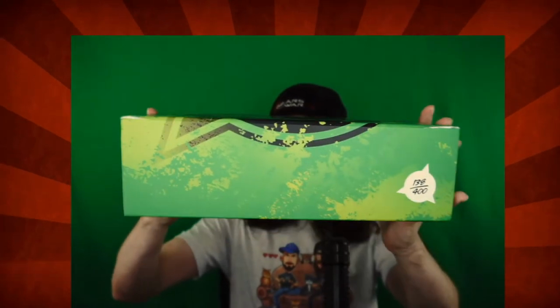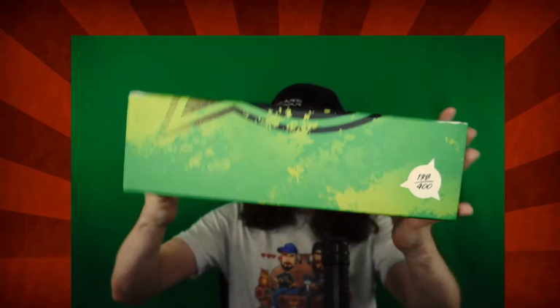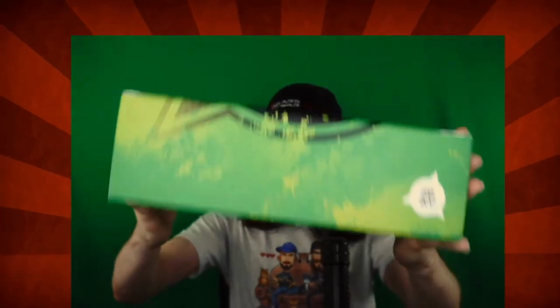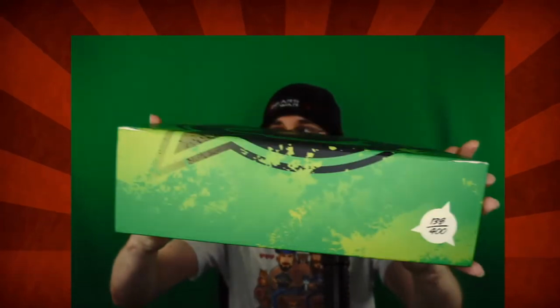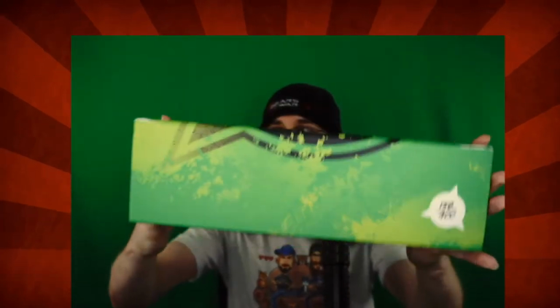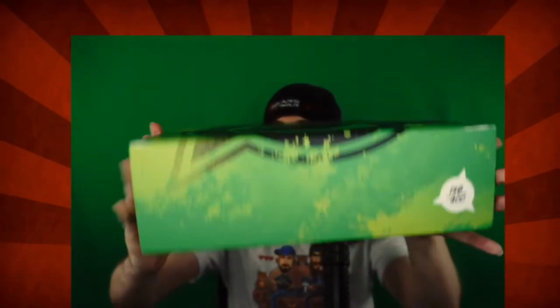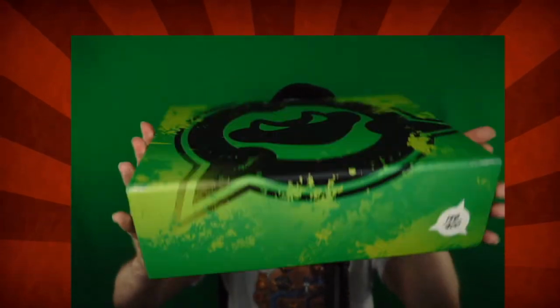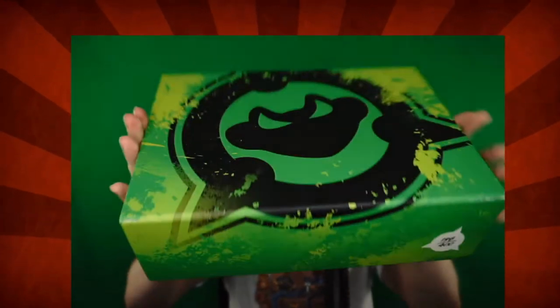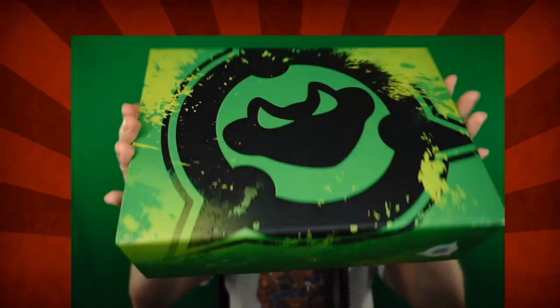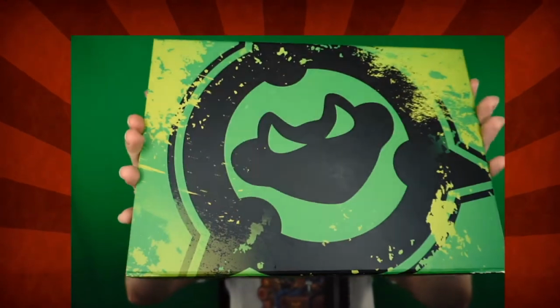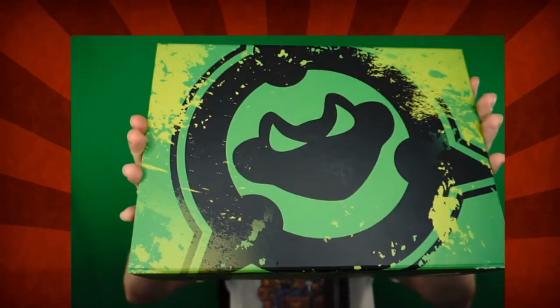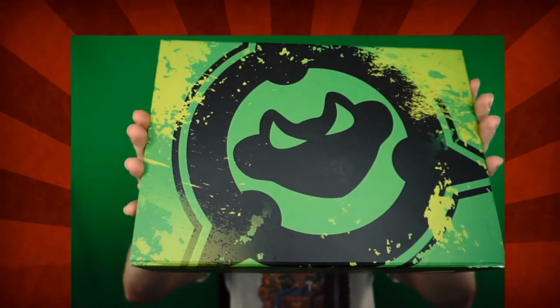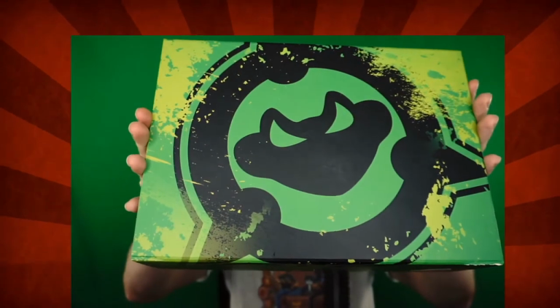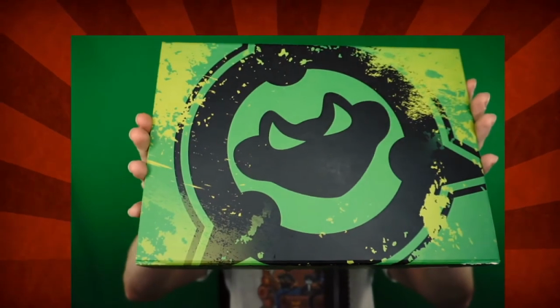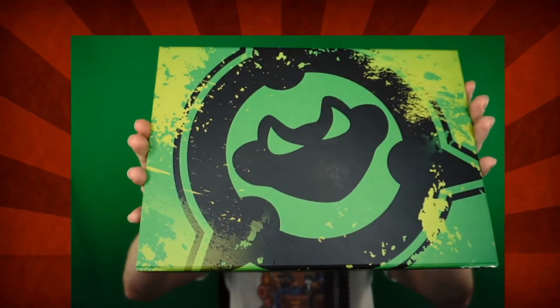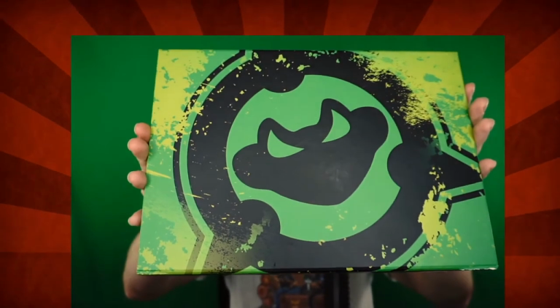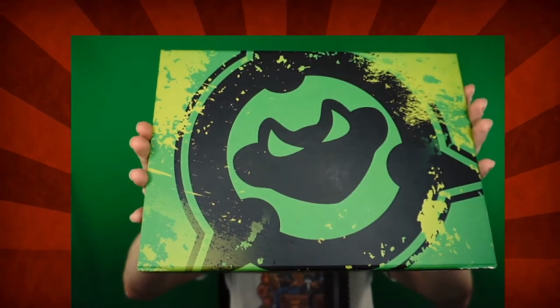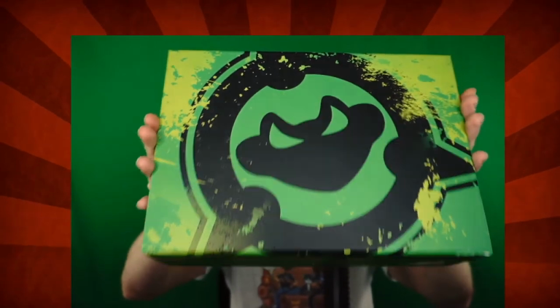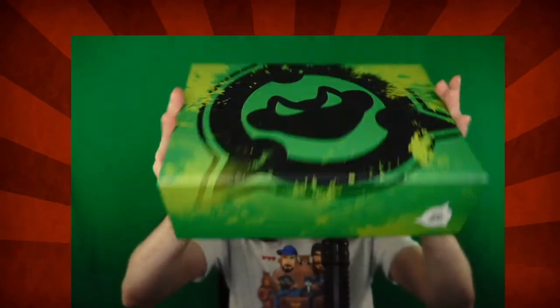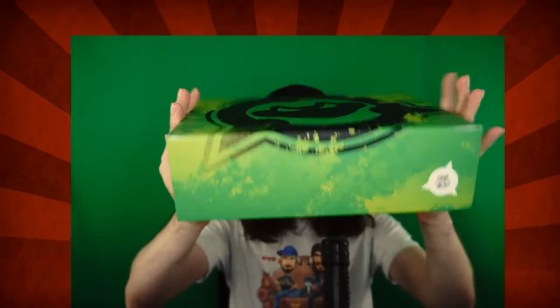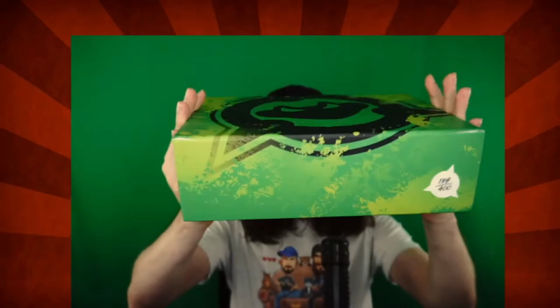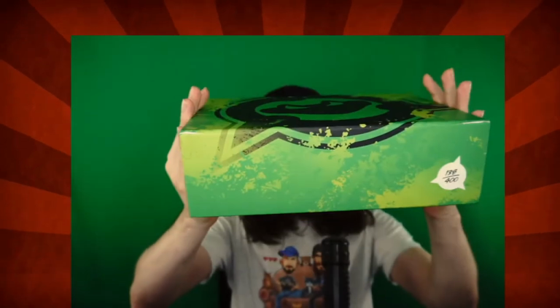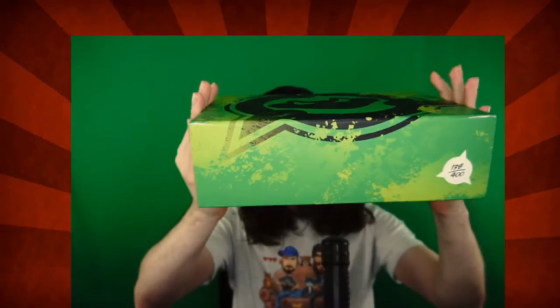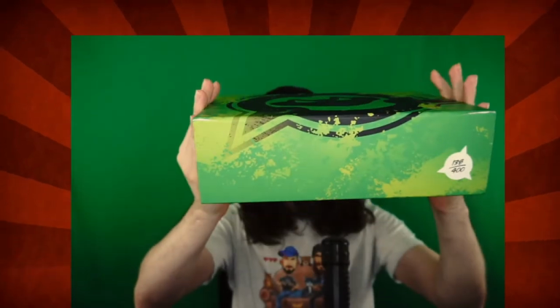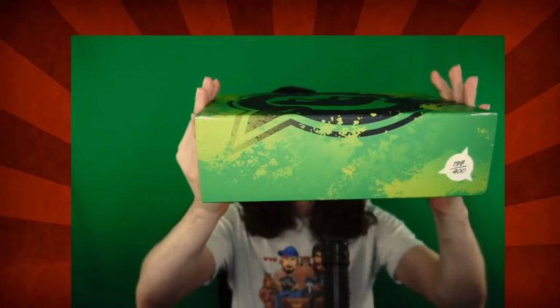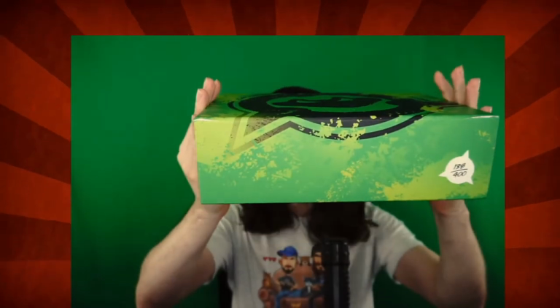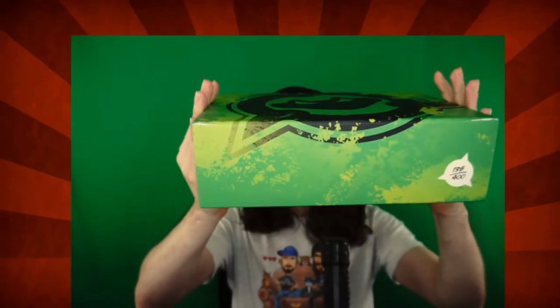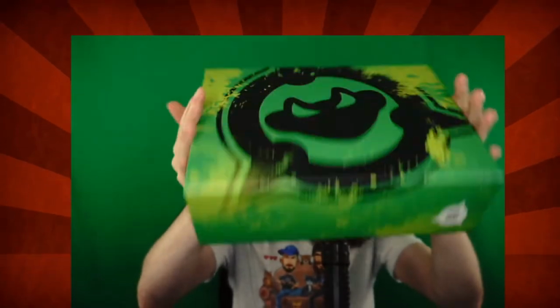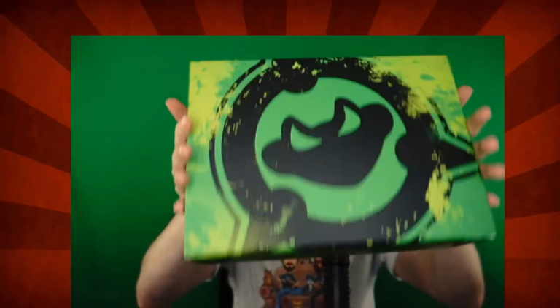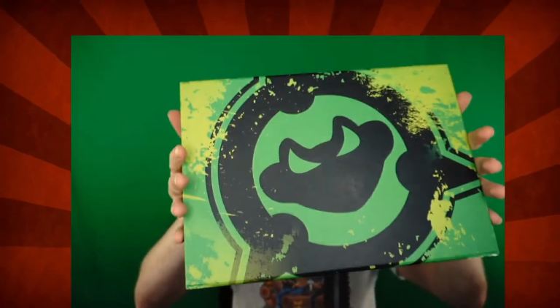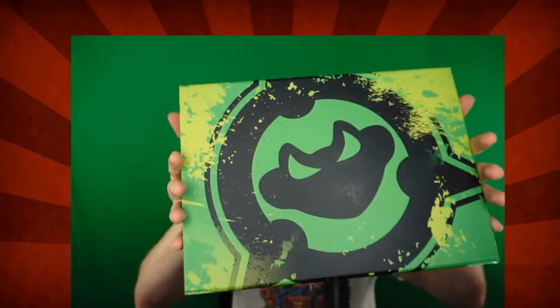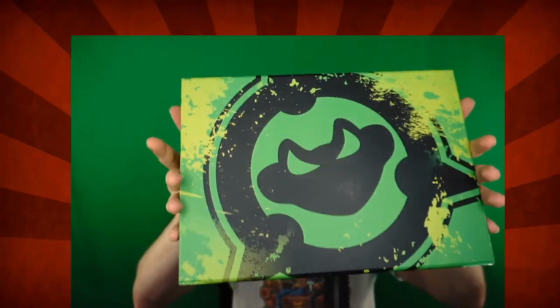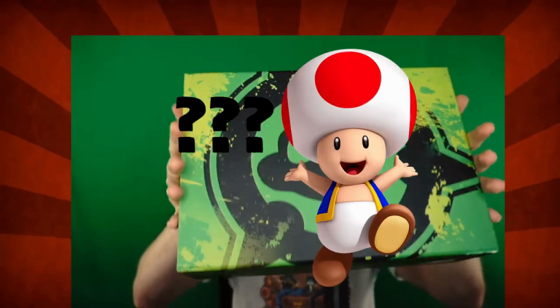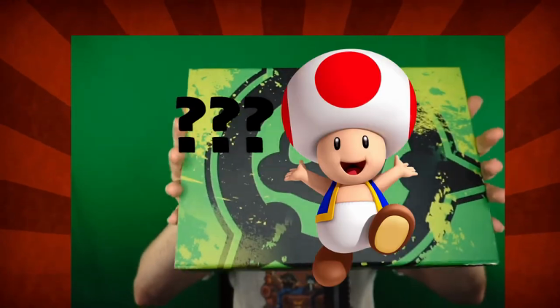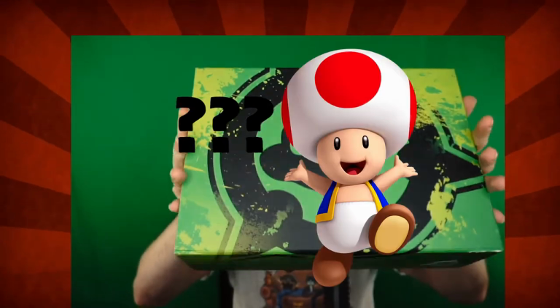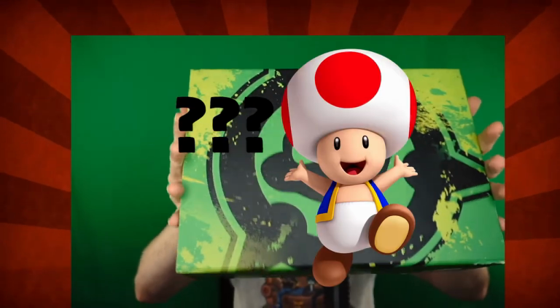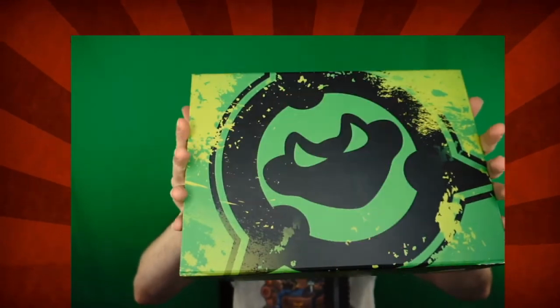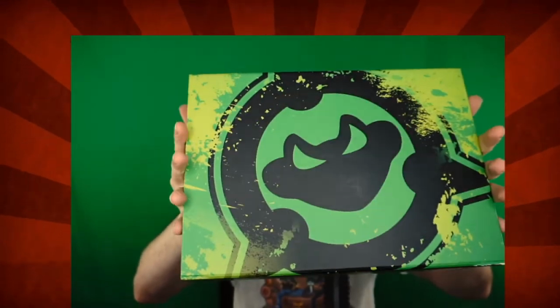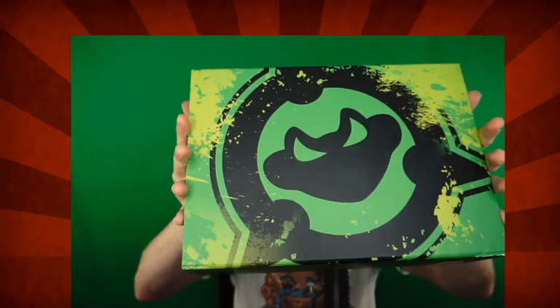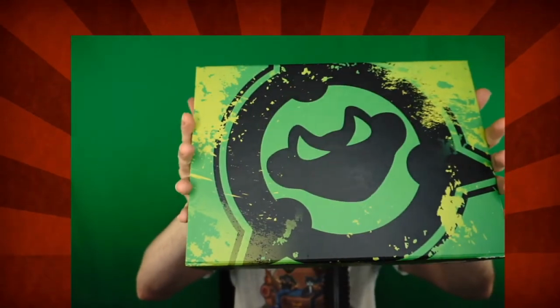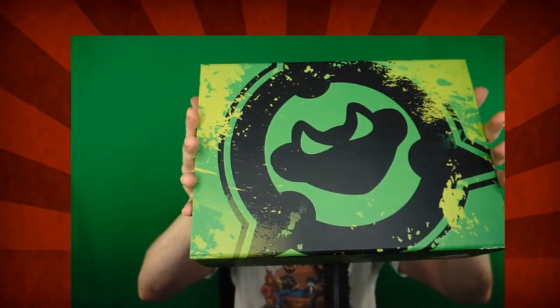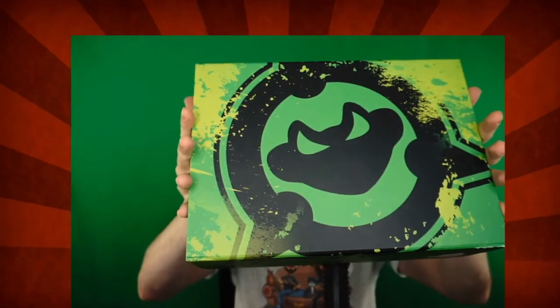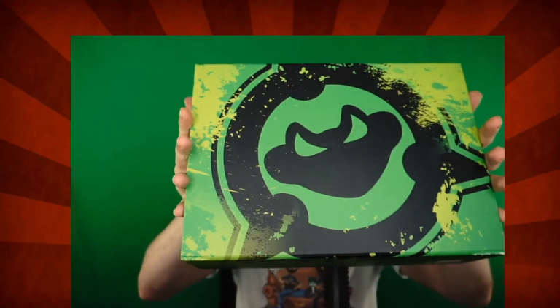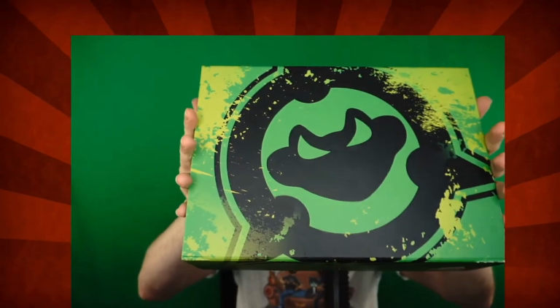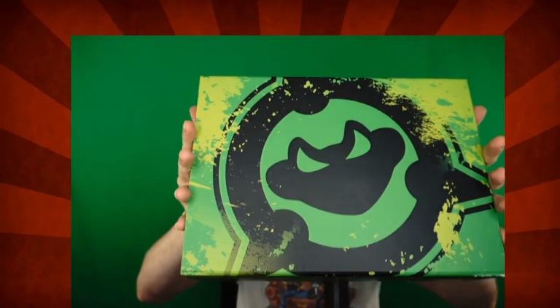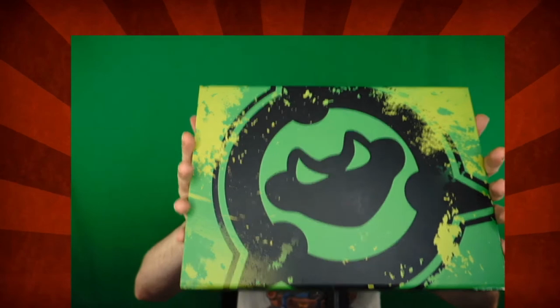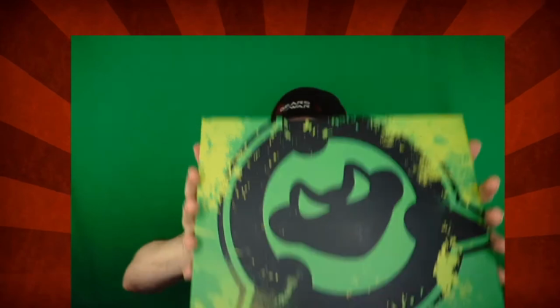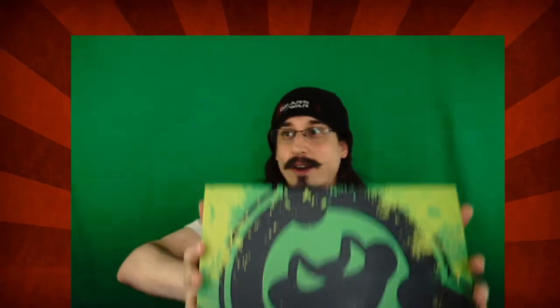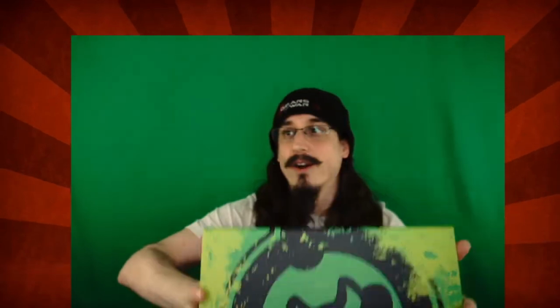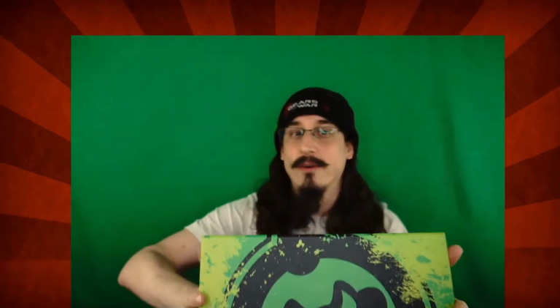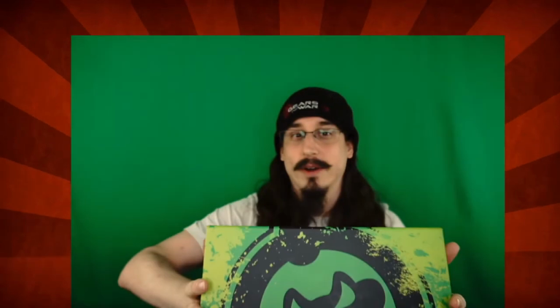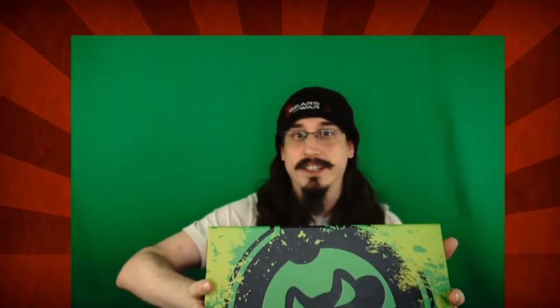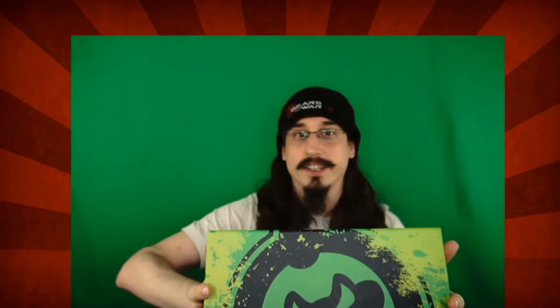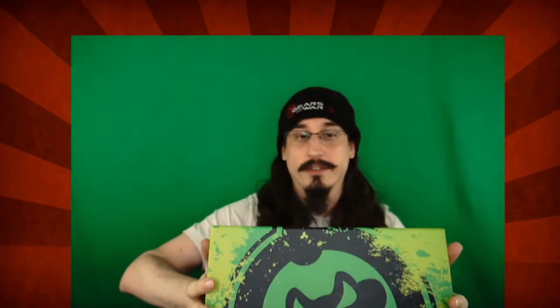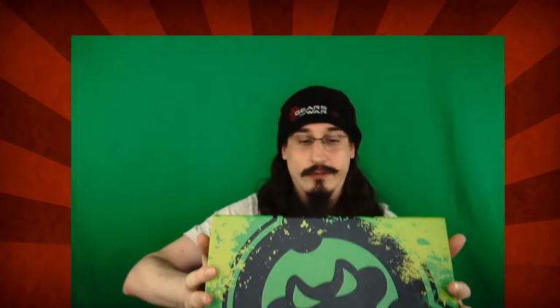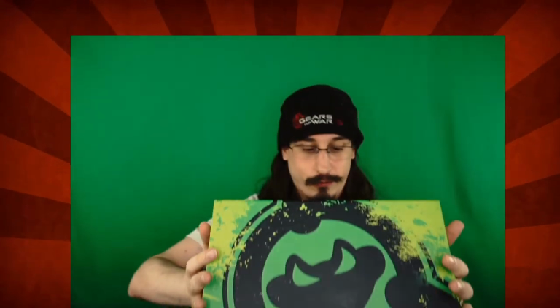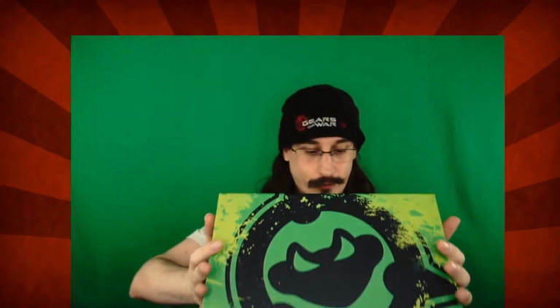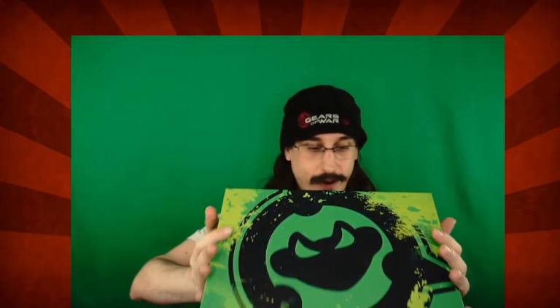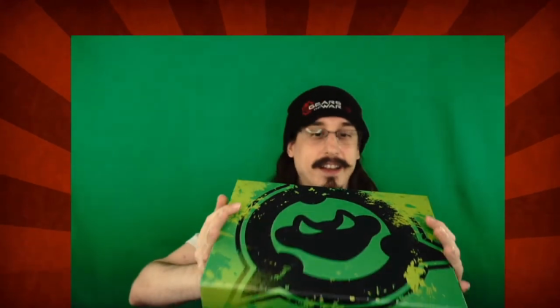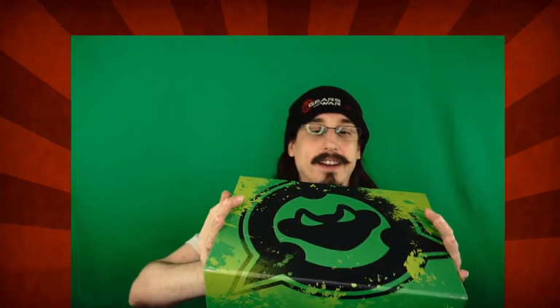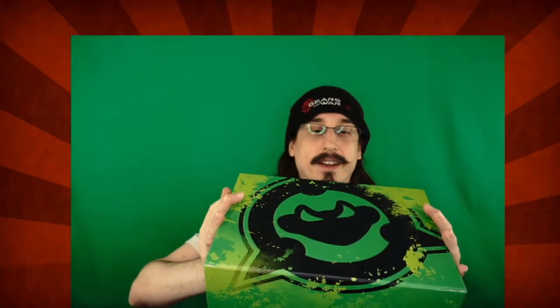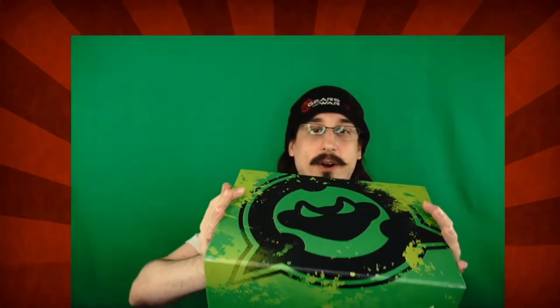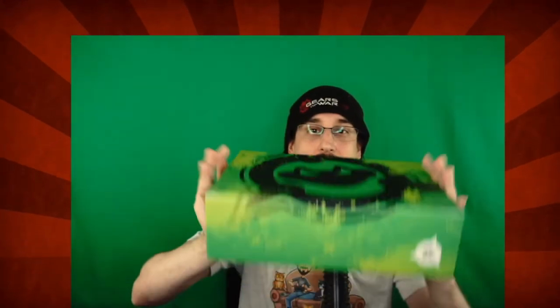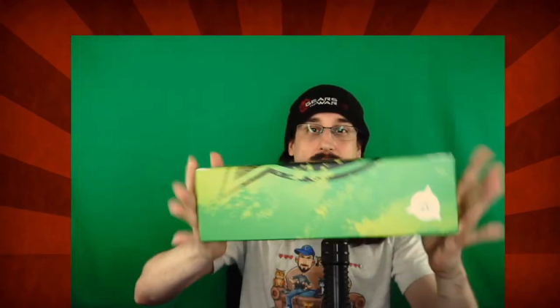So we have a box. This is how it shipped. It's got the Battletoads logo, which is frickin' dope, dude.